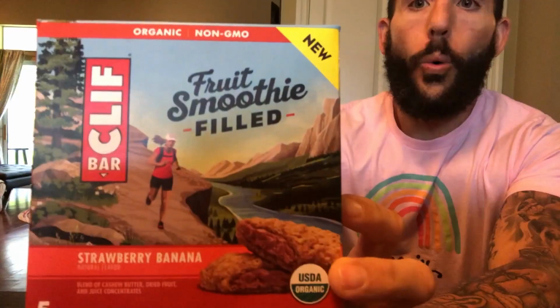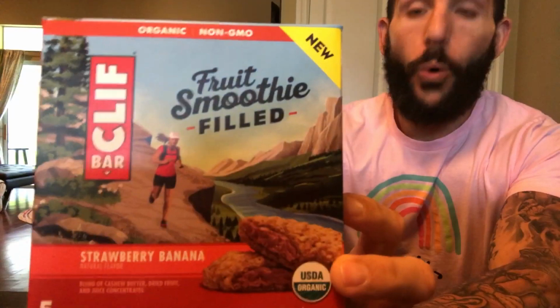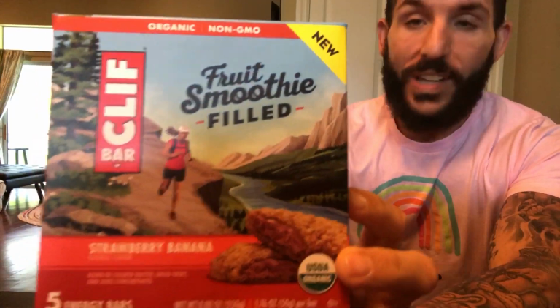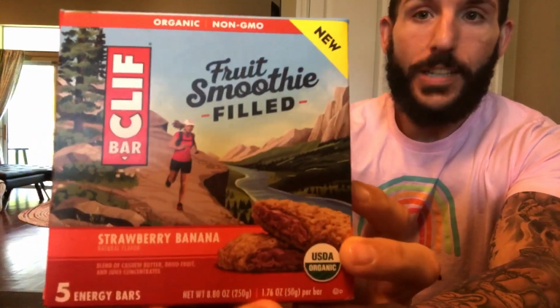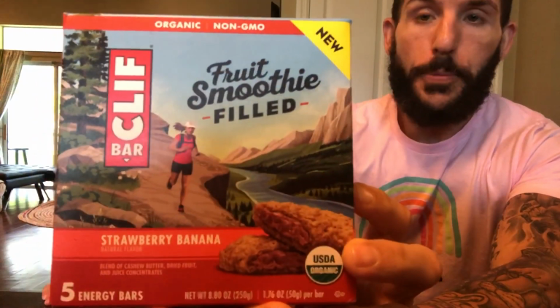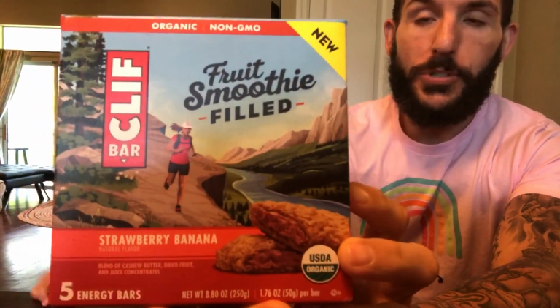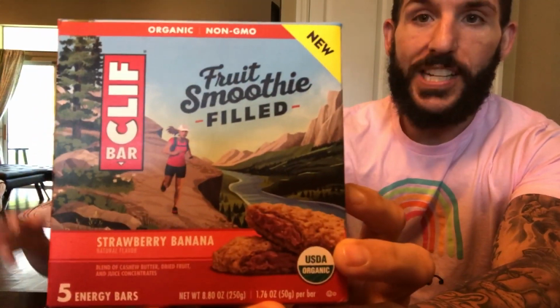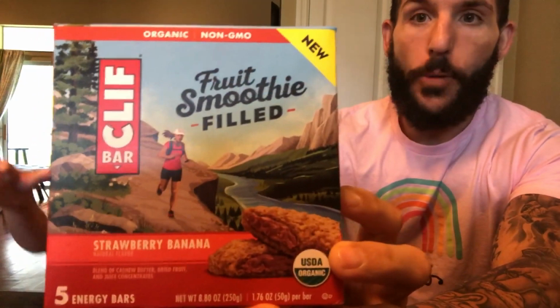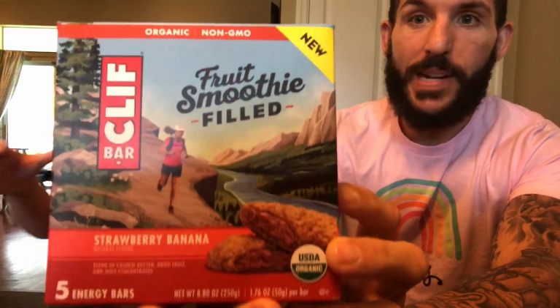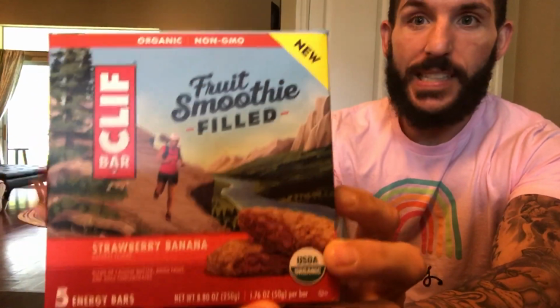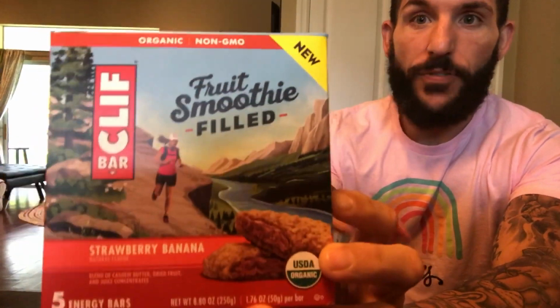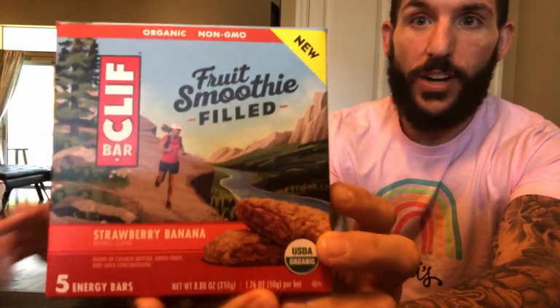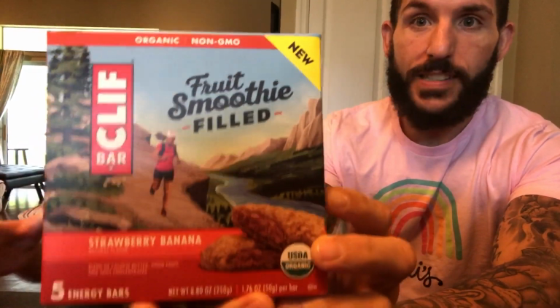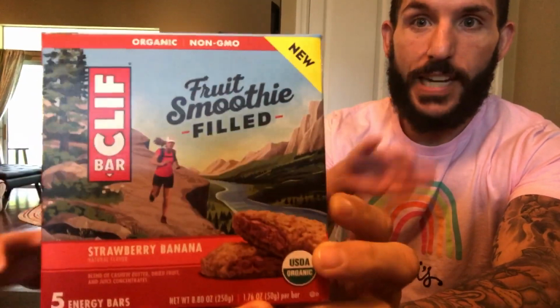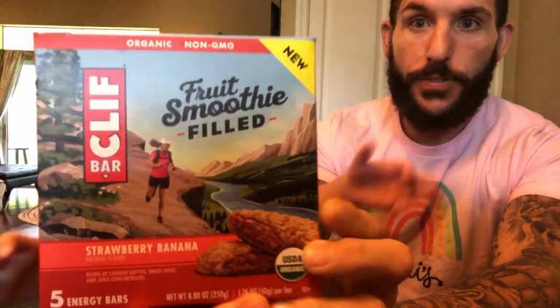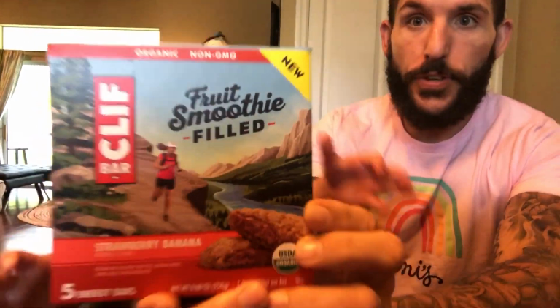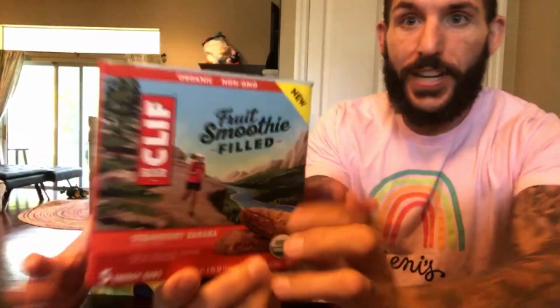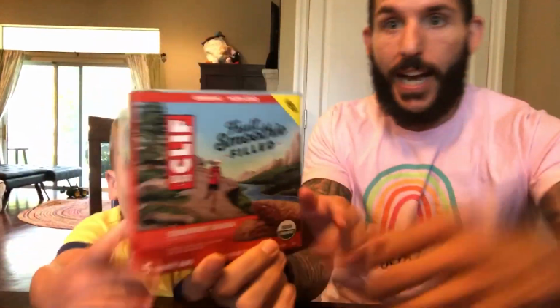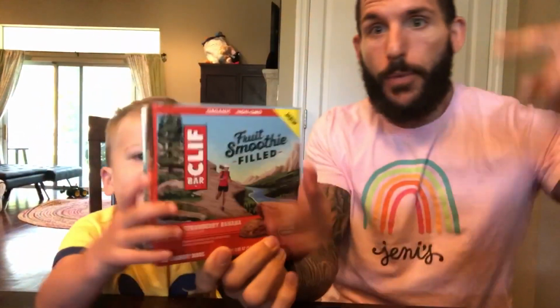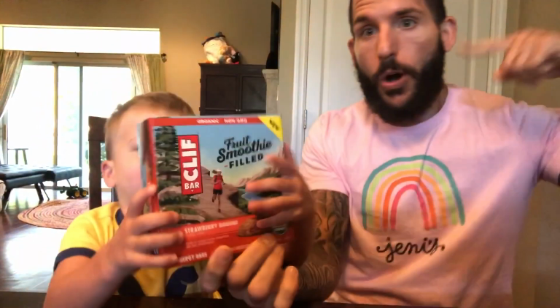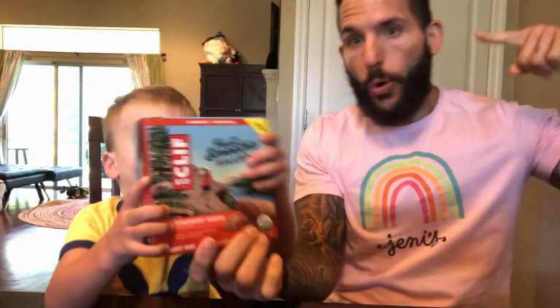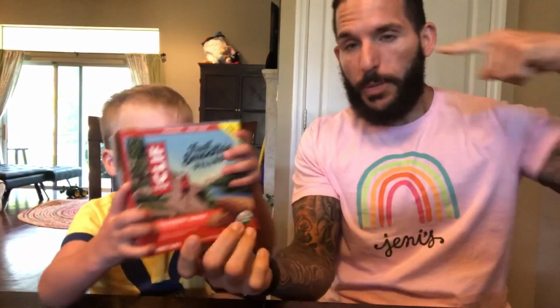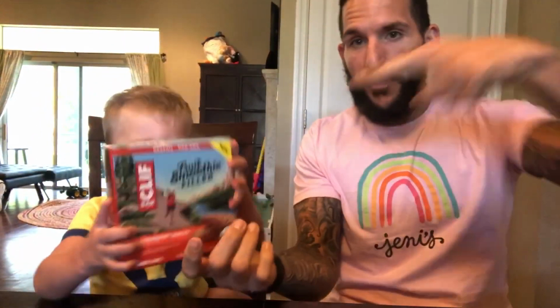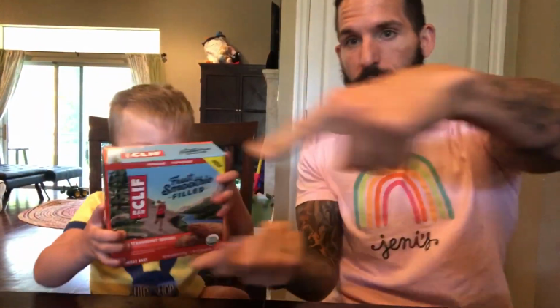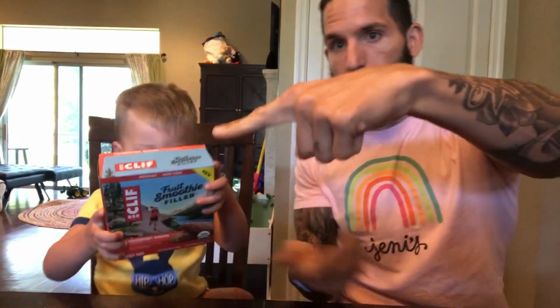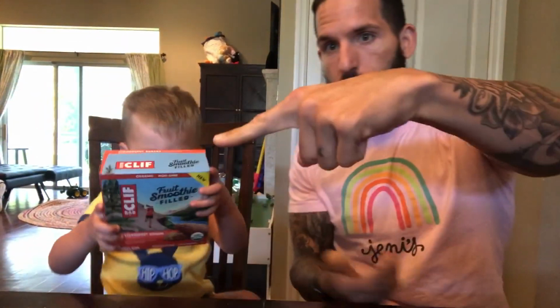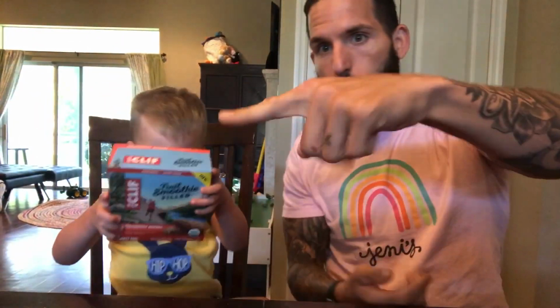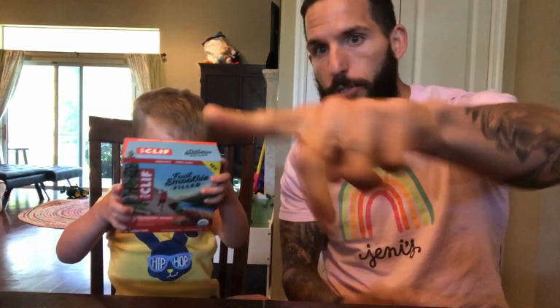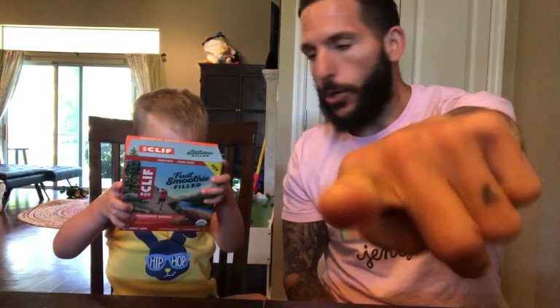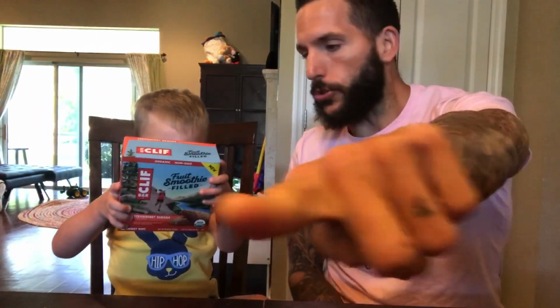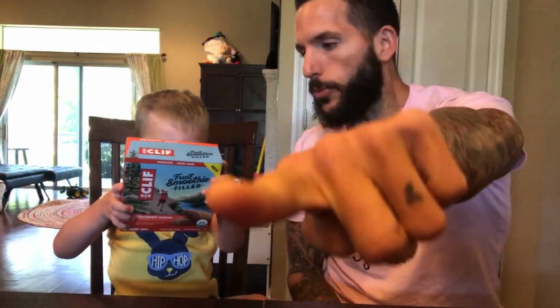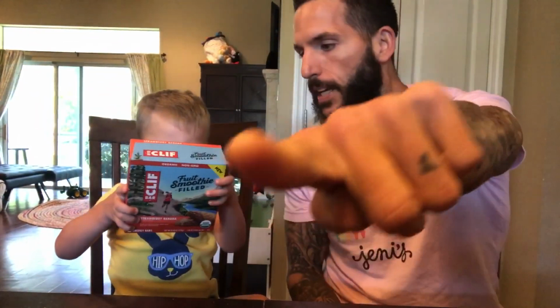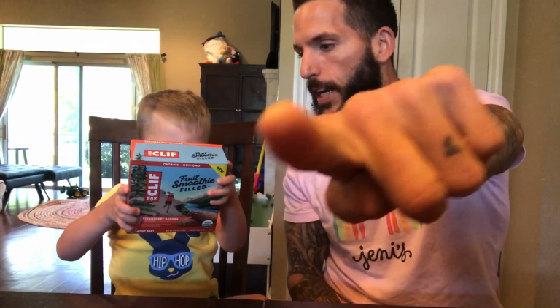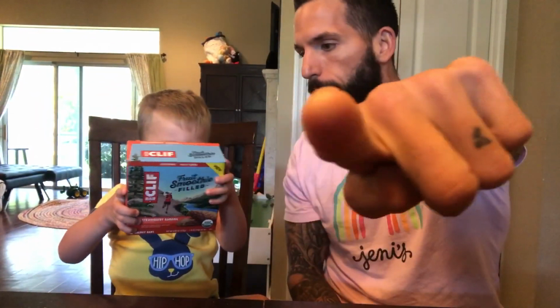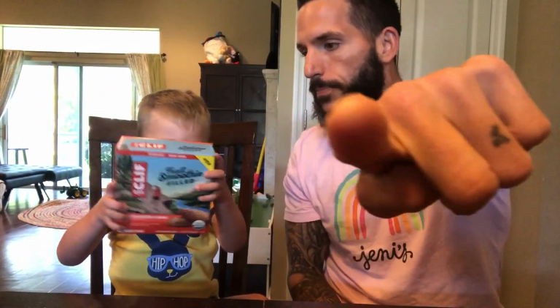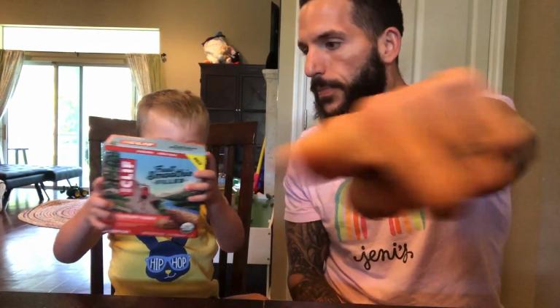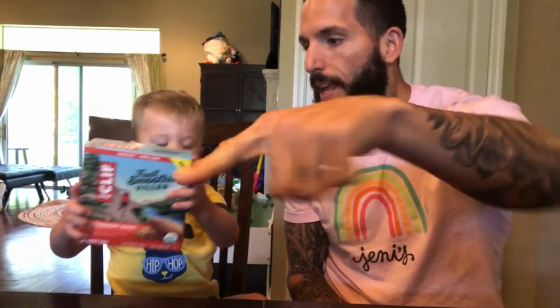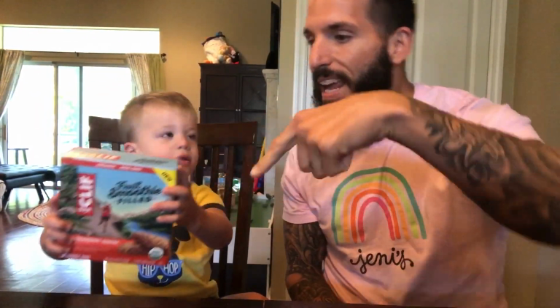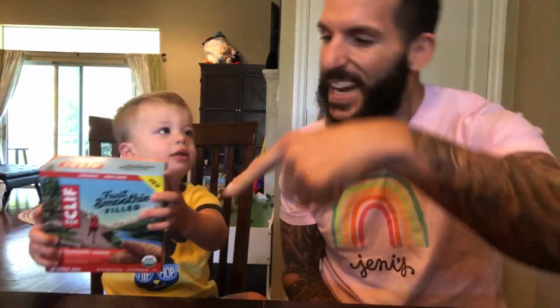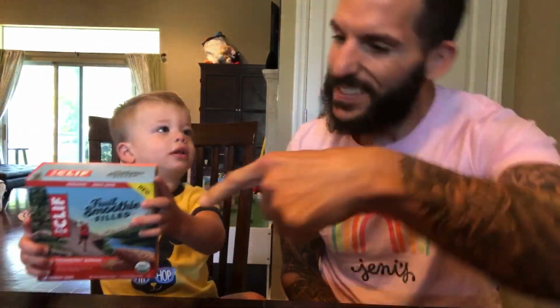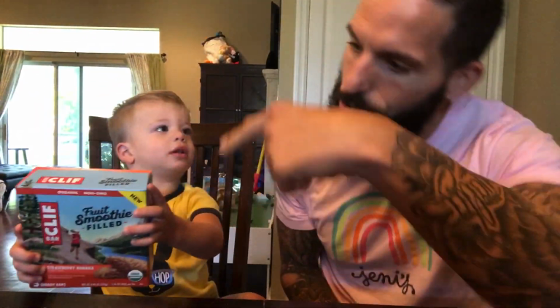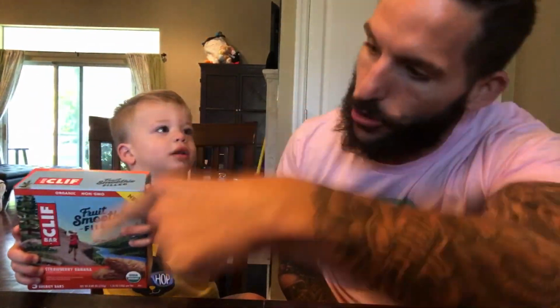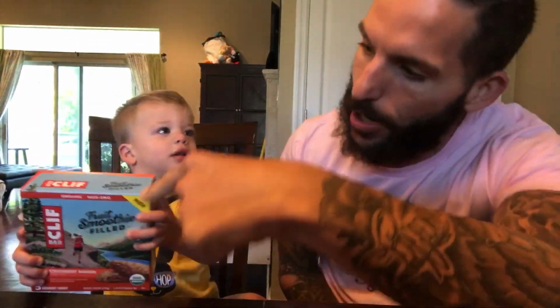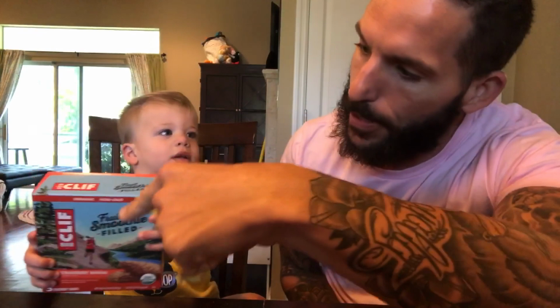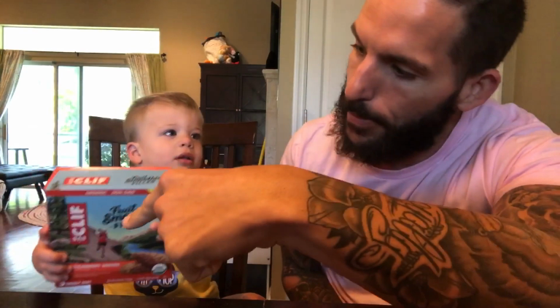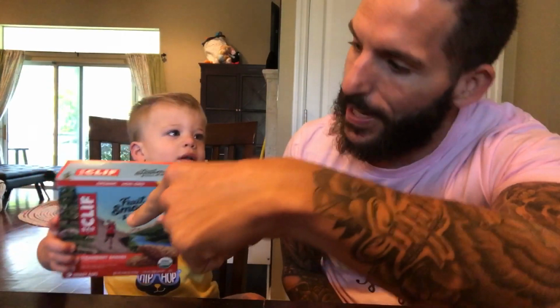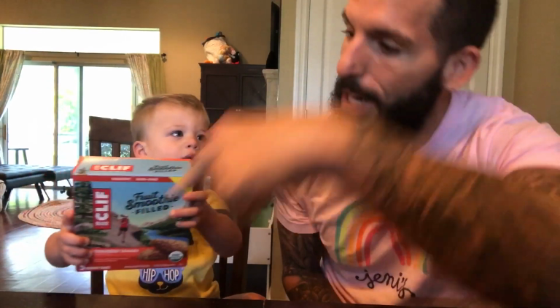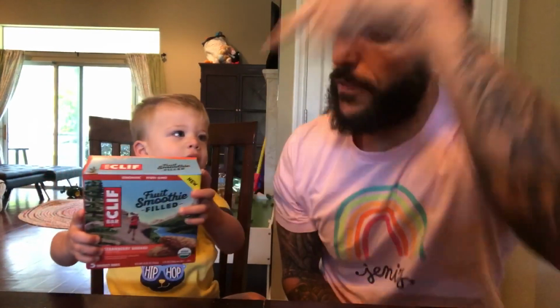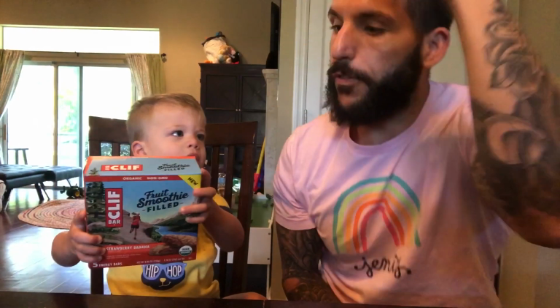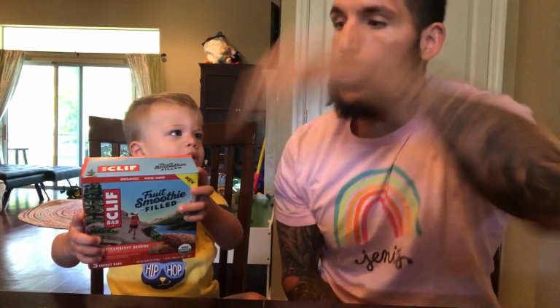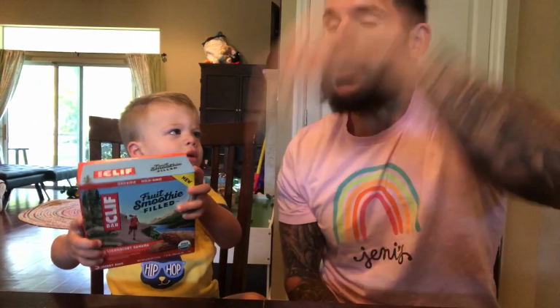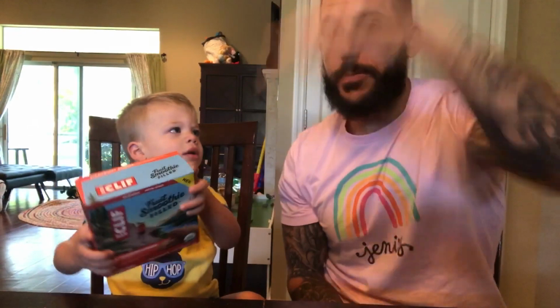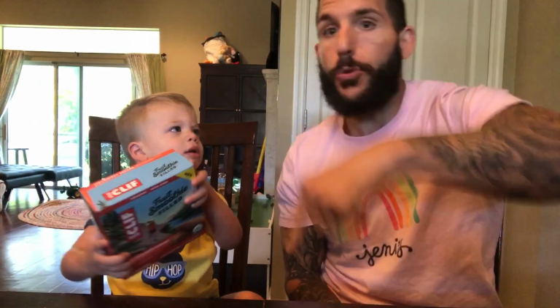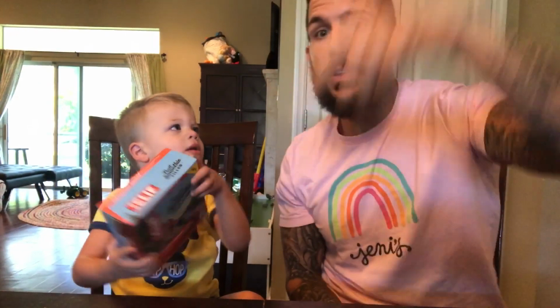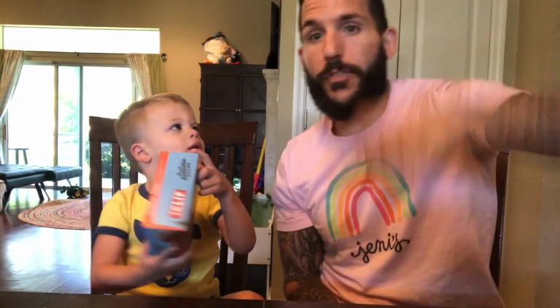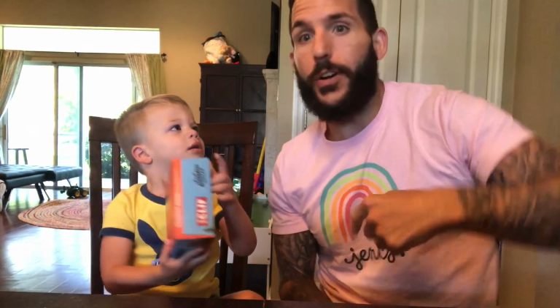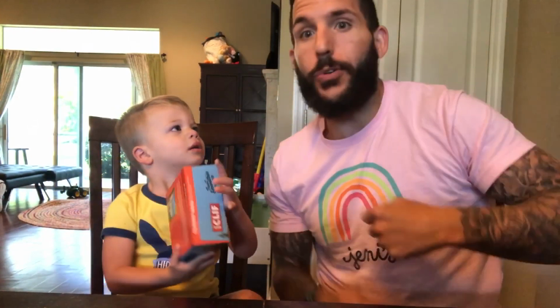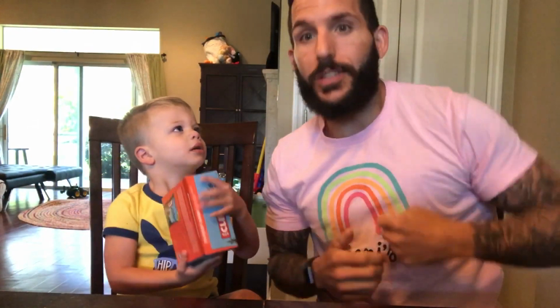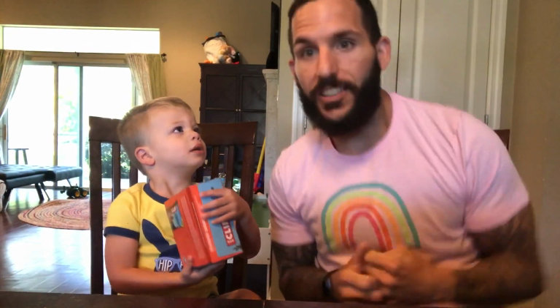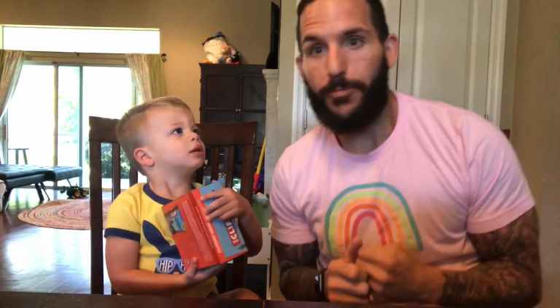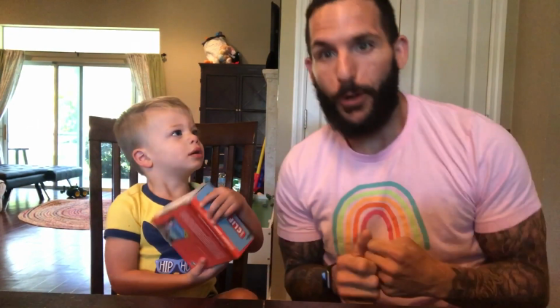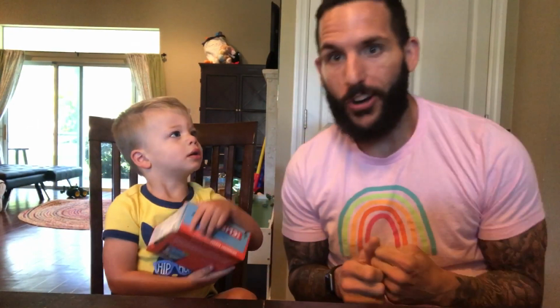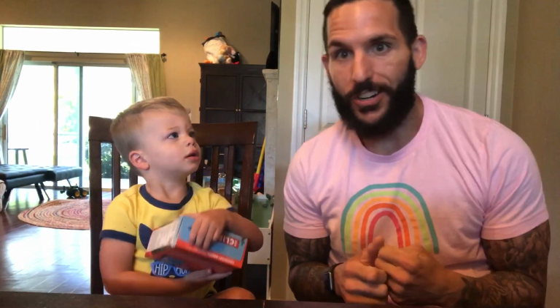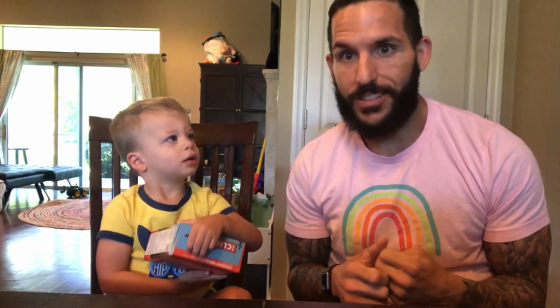What's up, you COBs? It's Fun Size Review Time with my Fun Size Human. Show it to them, Cam. It's the Strawberry Banana Fruit Smoothie-Filled Cliff Bars.